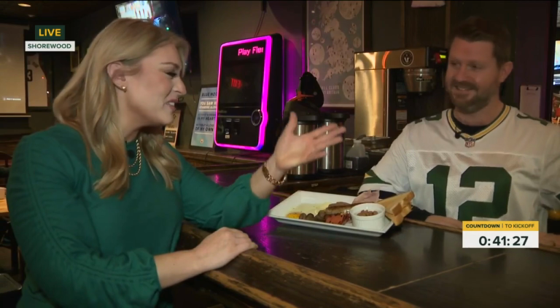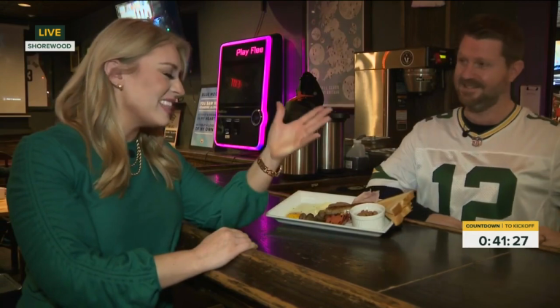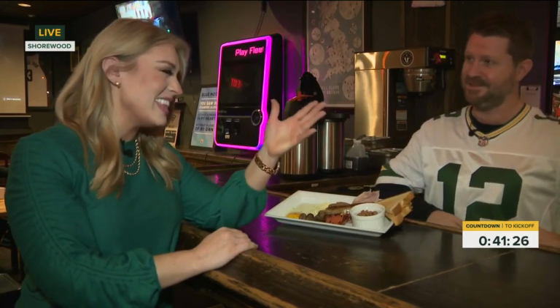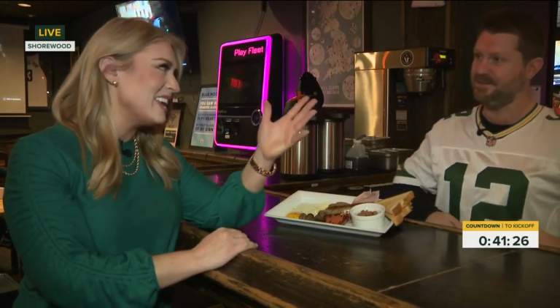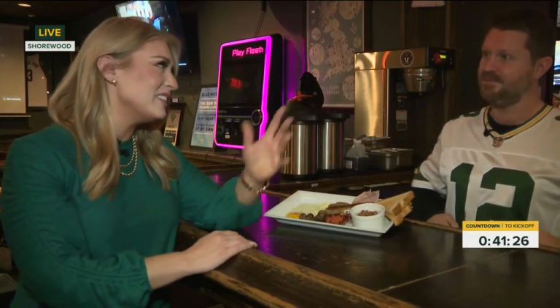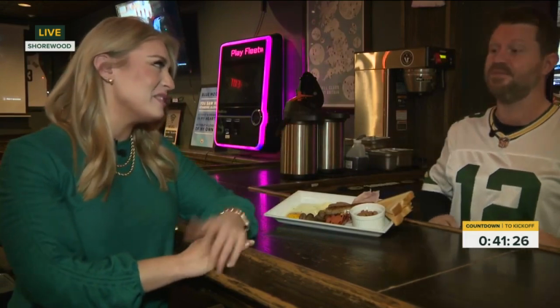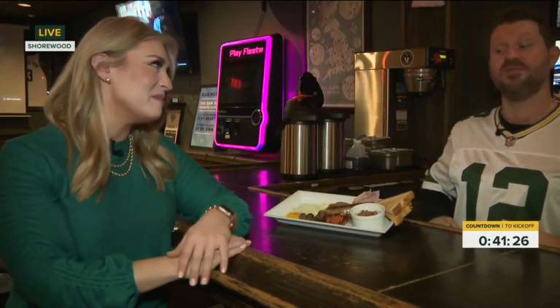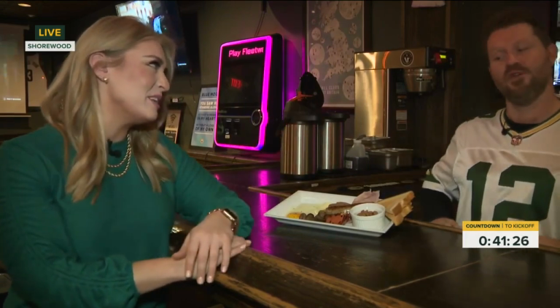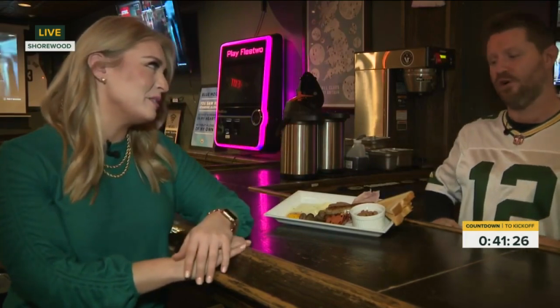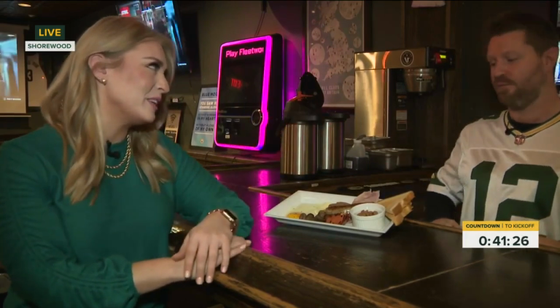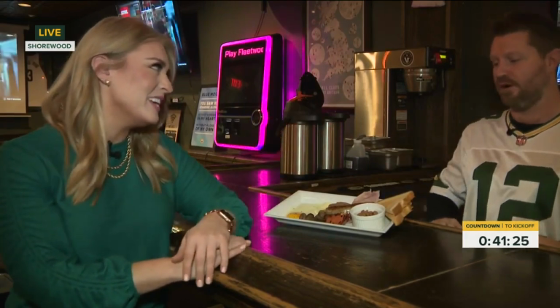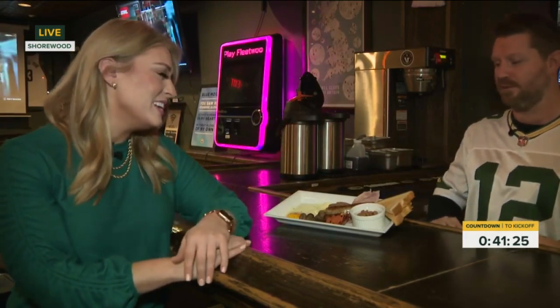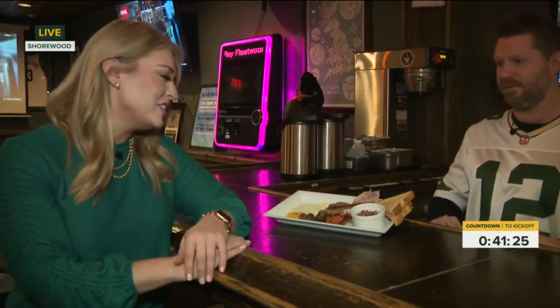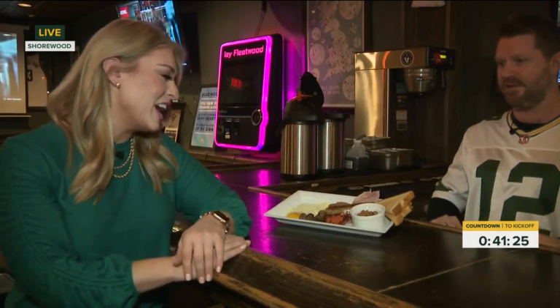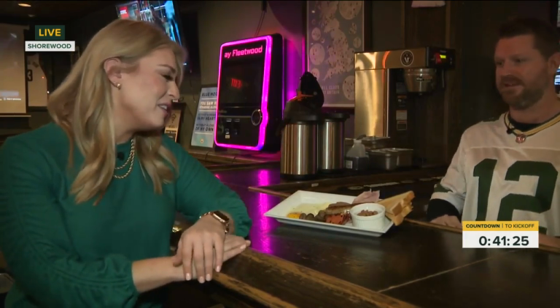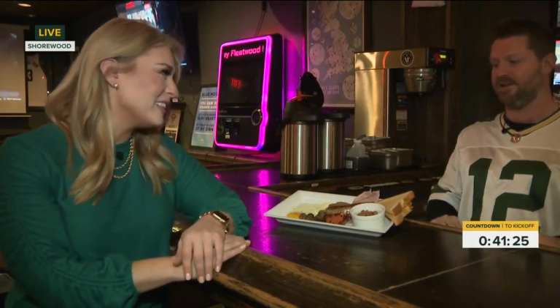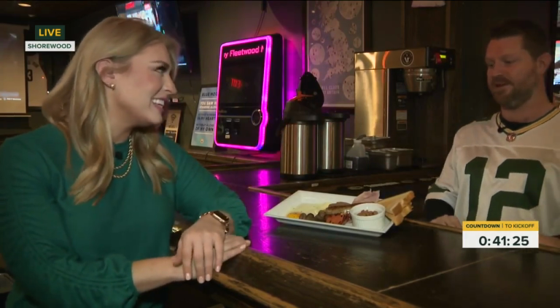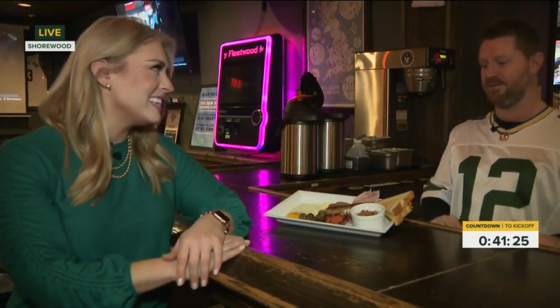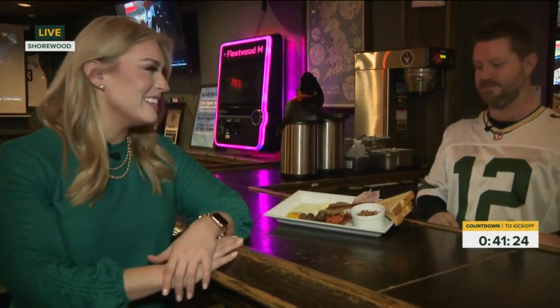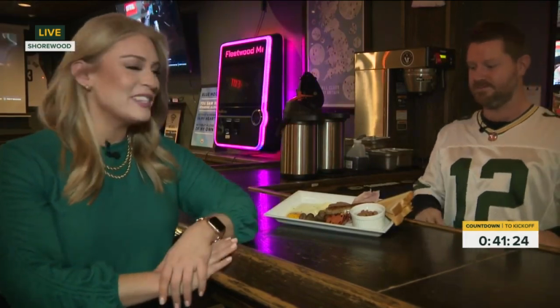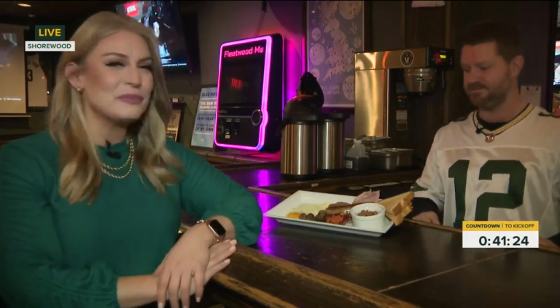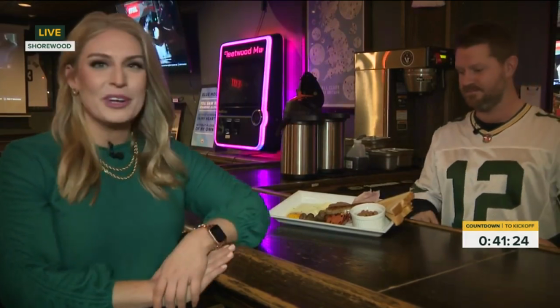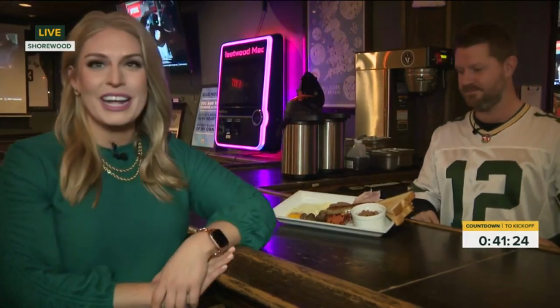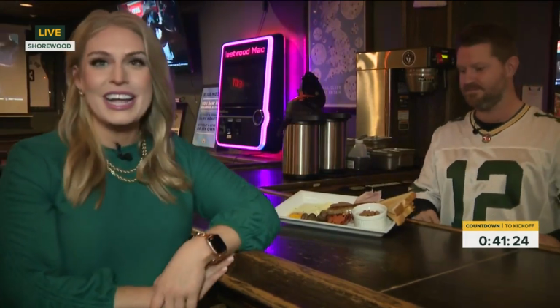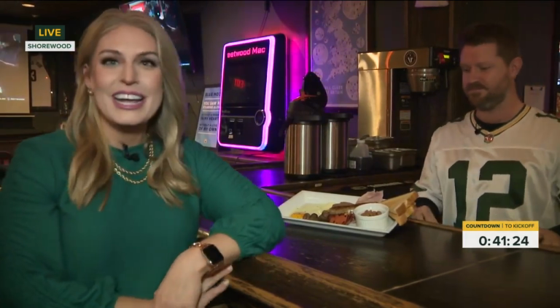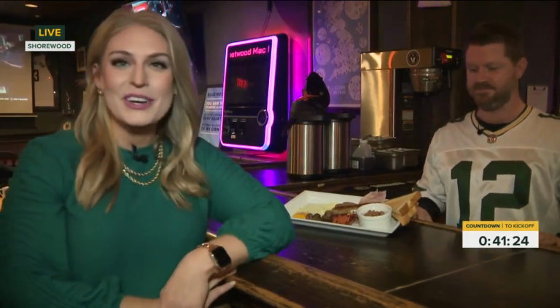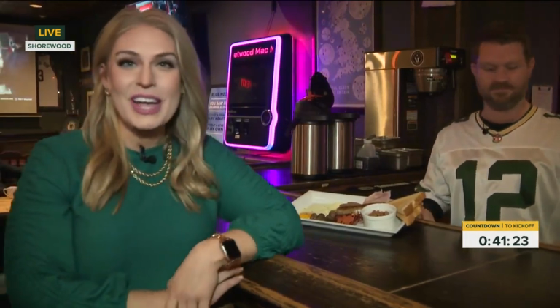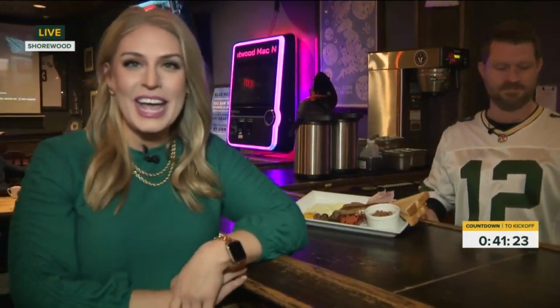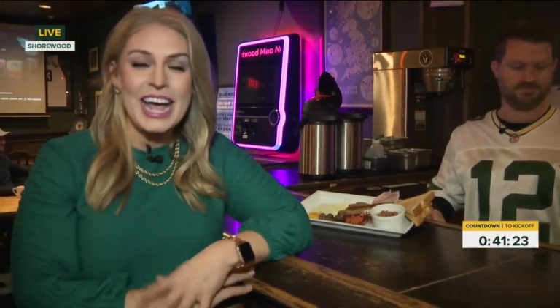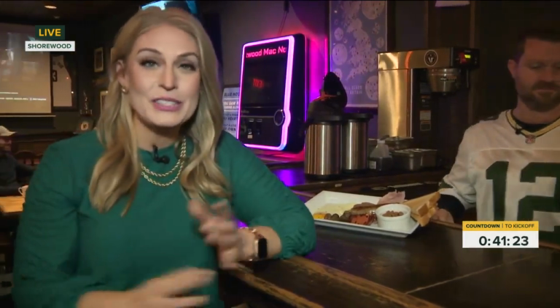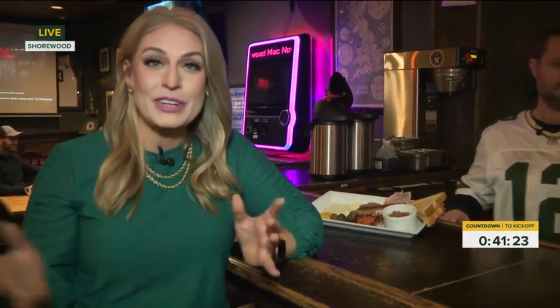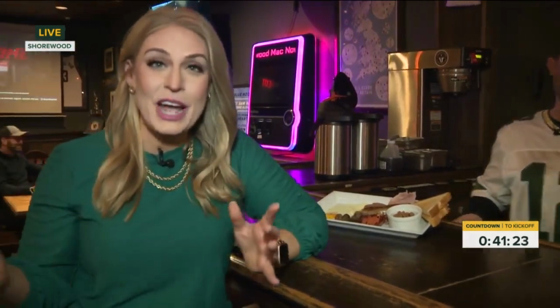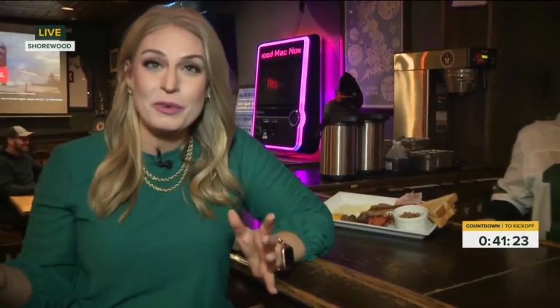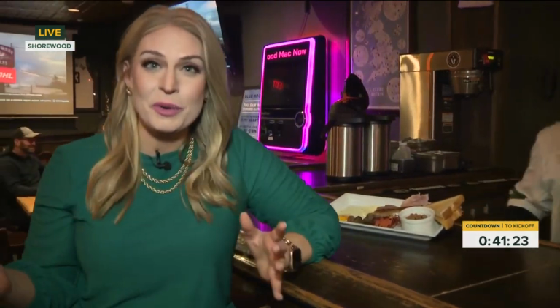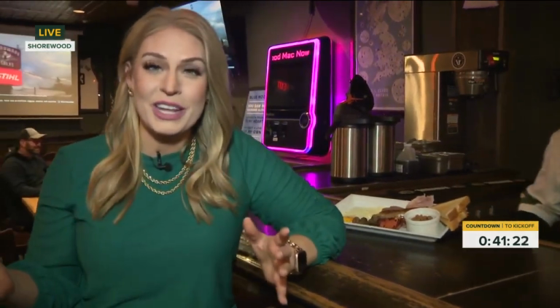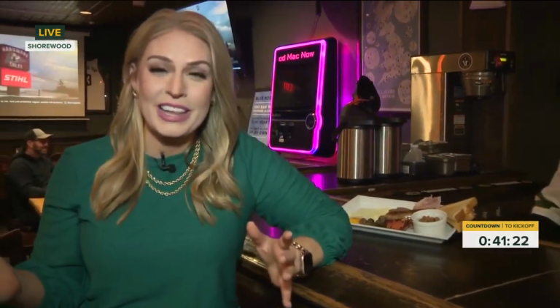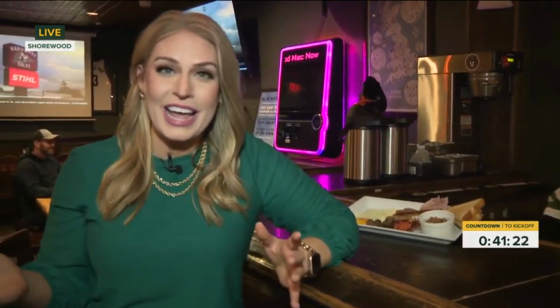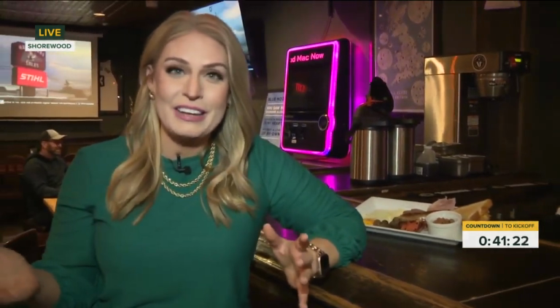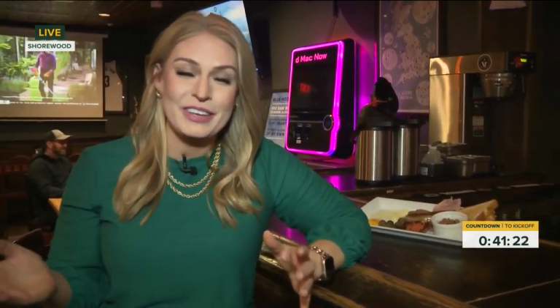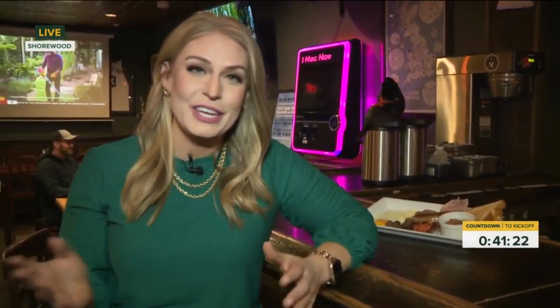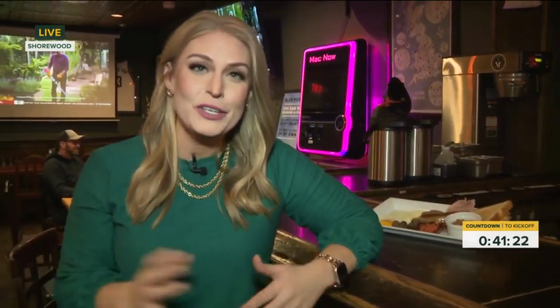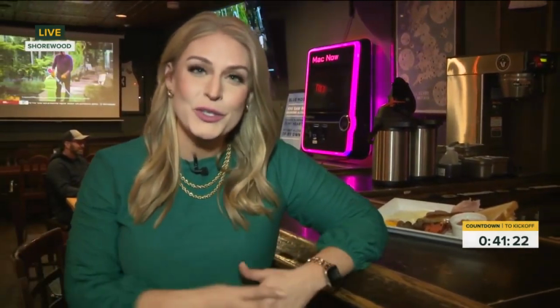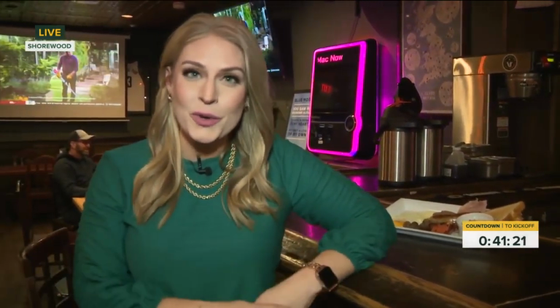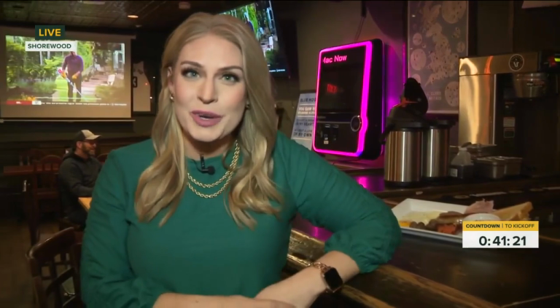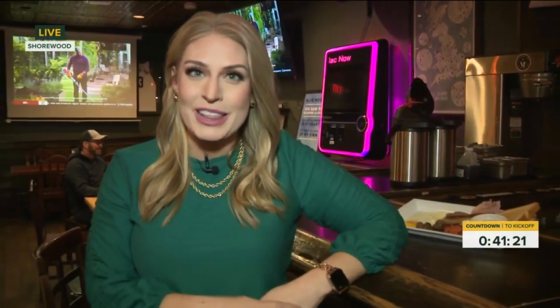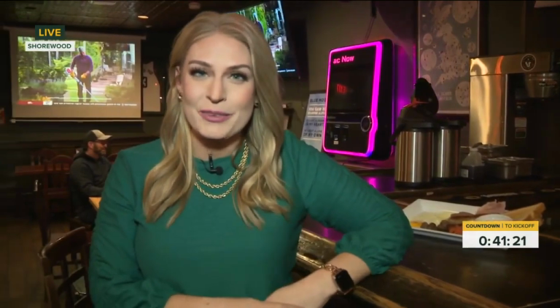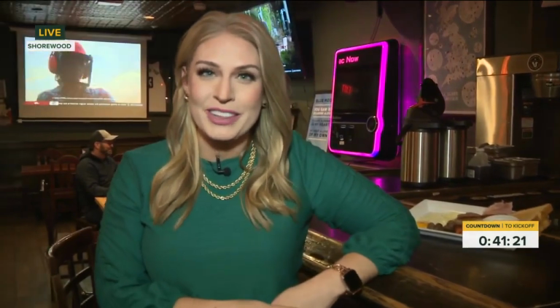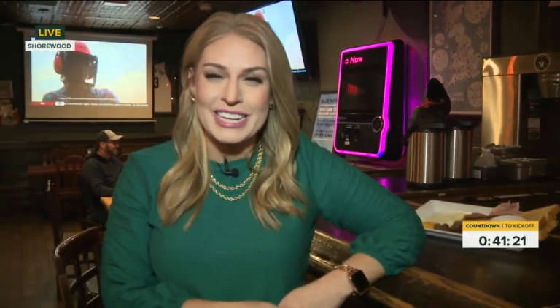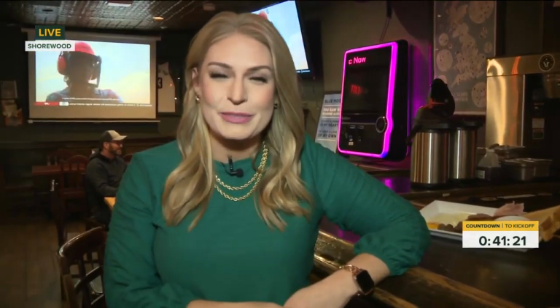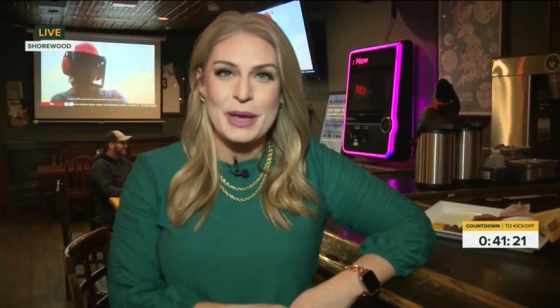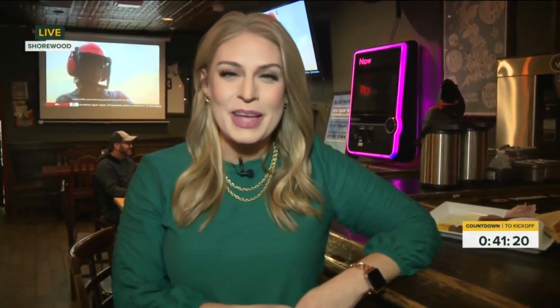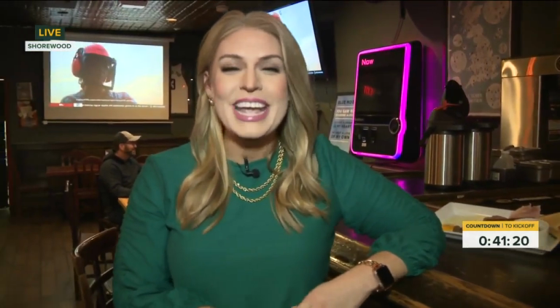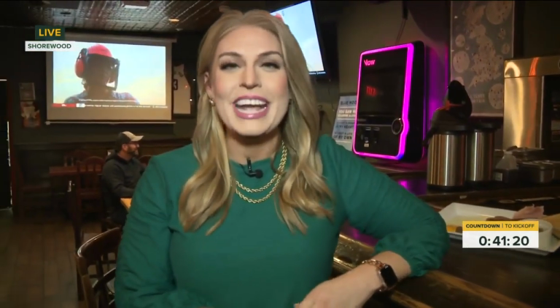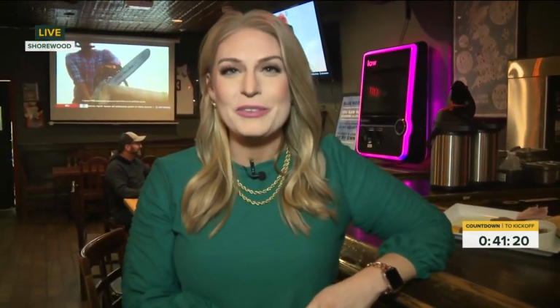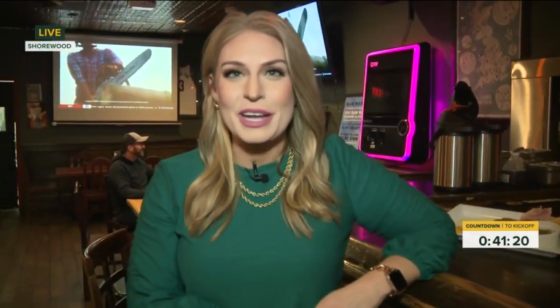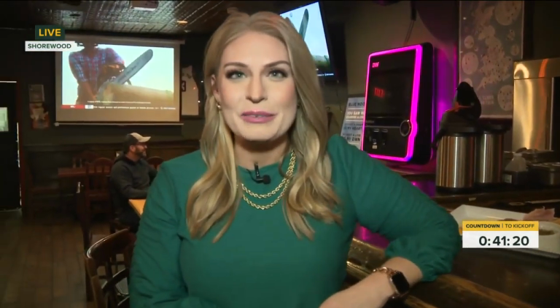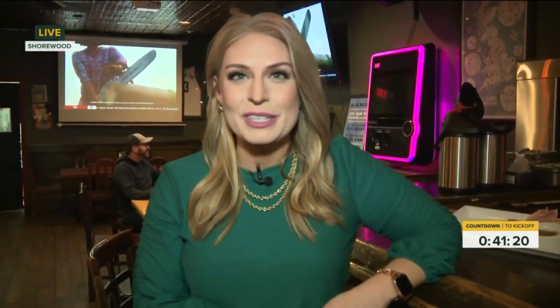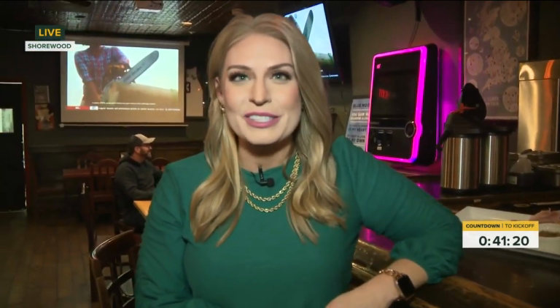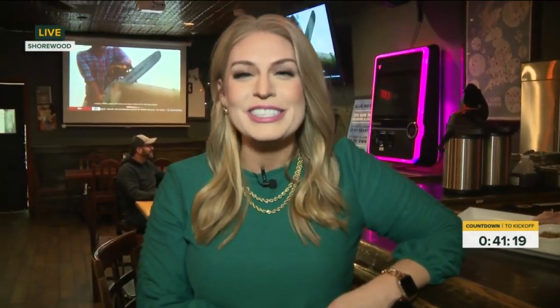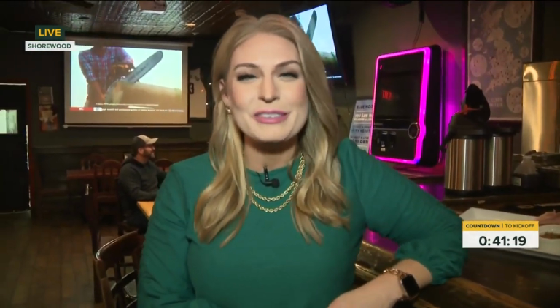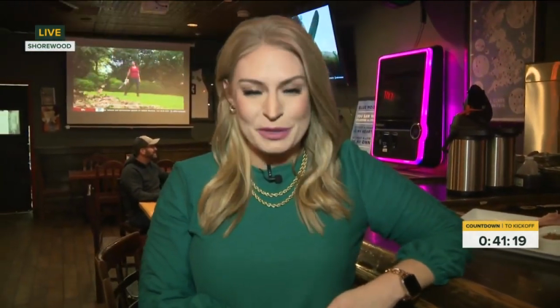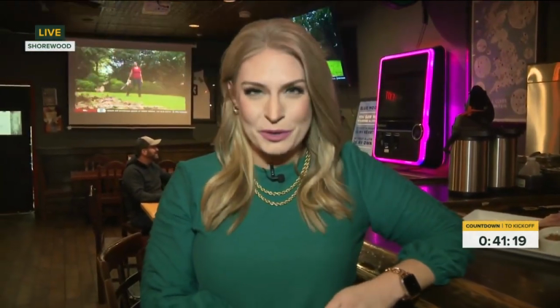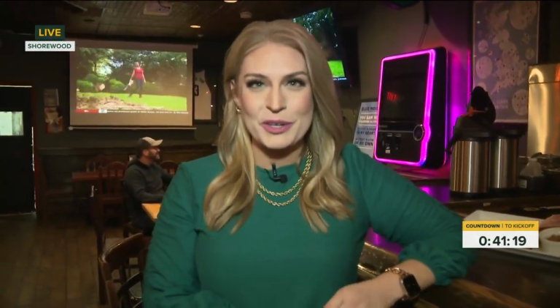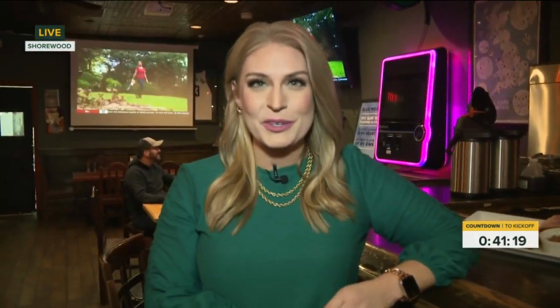Luca, thank you so much for chatting with us here this morning. For now, we're recording live in Shorewood at Three Lions Pub. Andrea Elbert, 10-4 News.